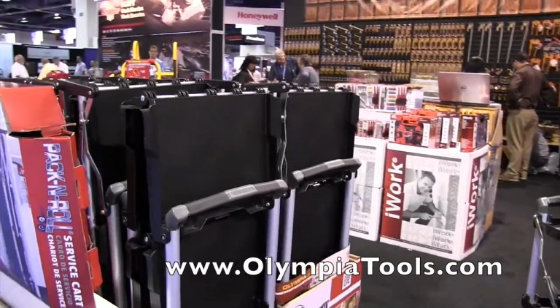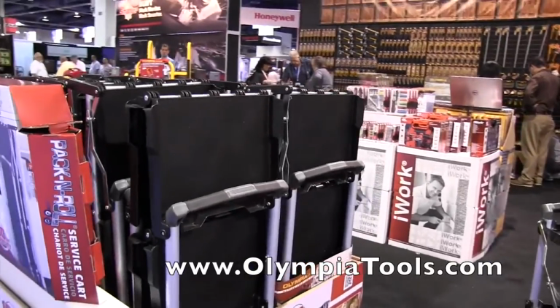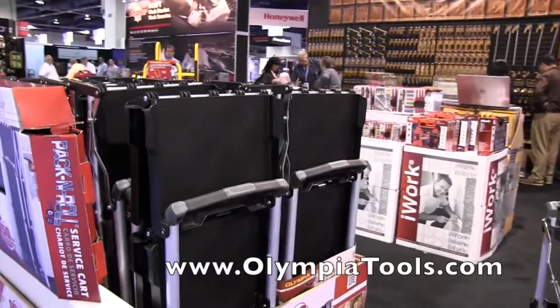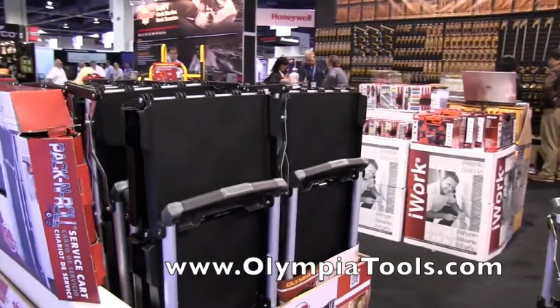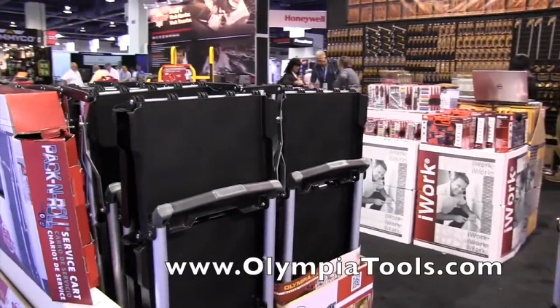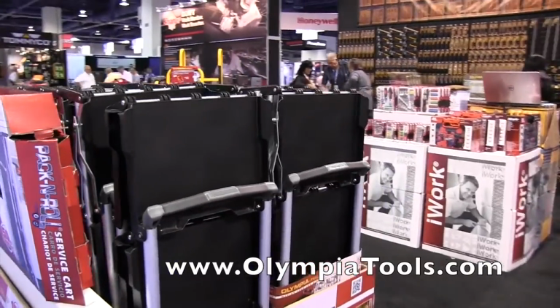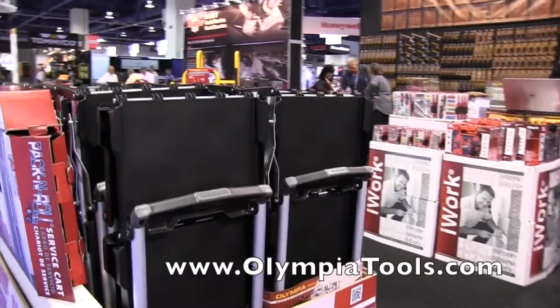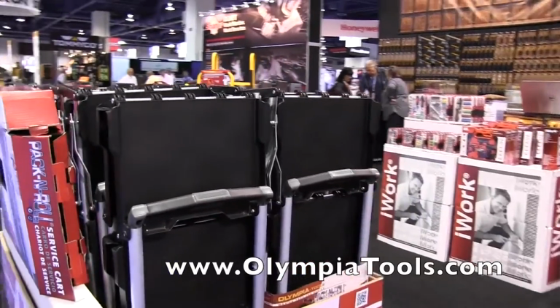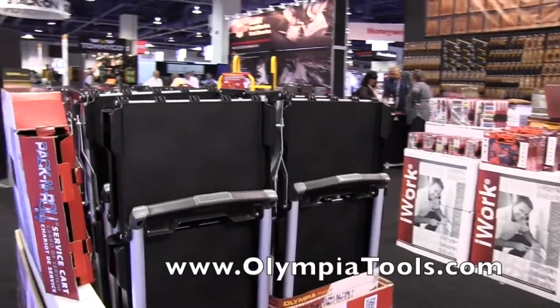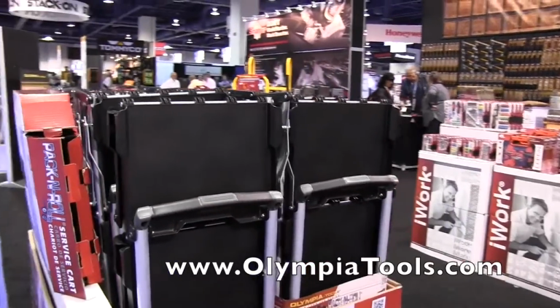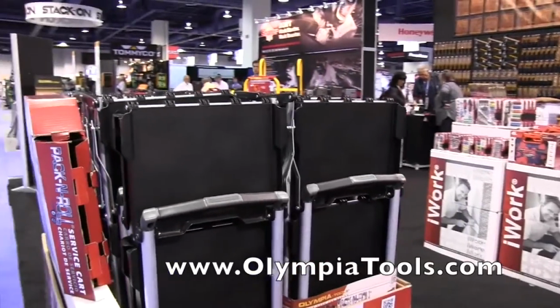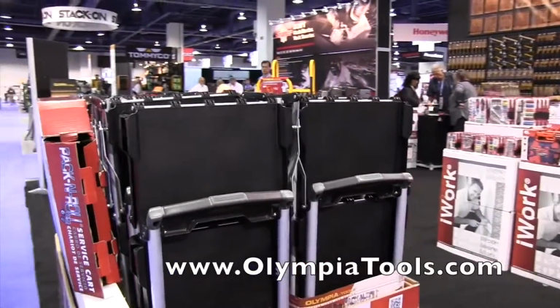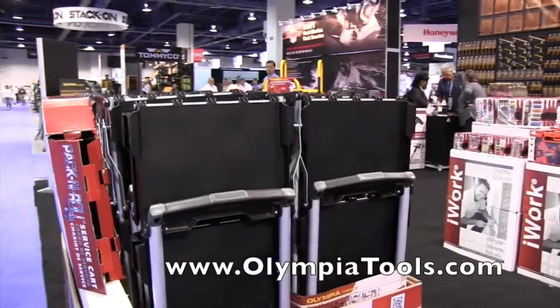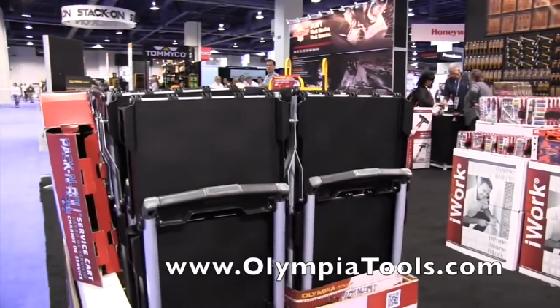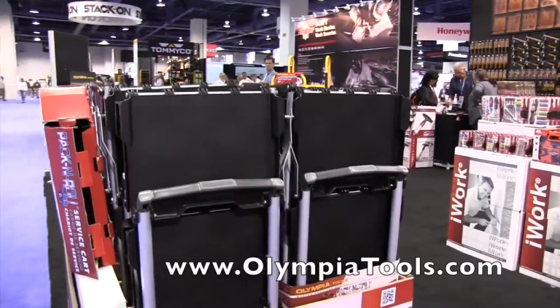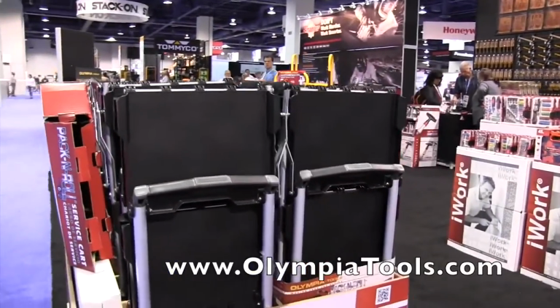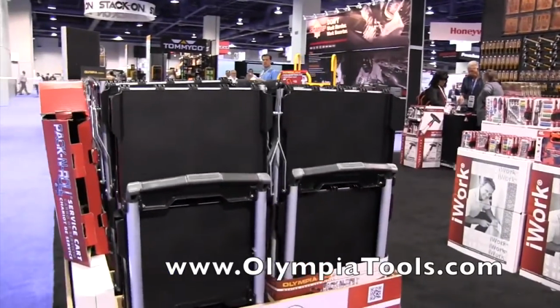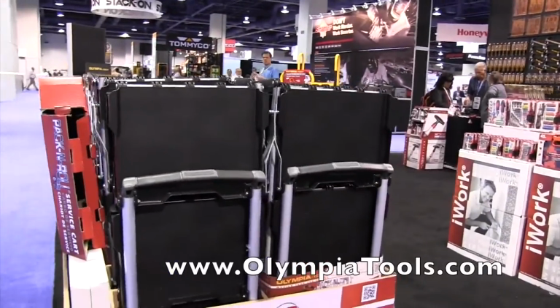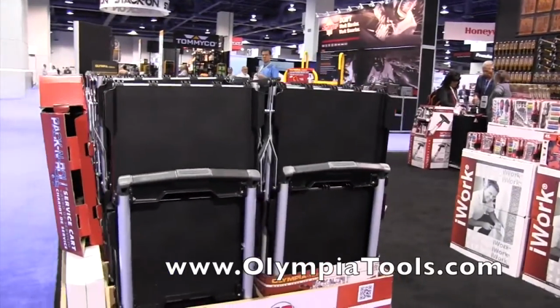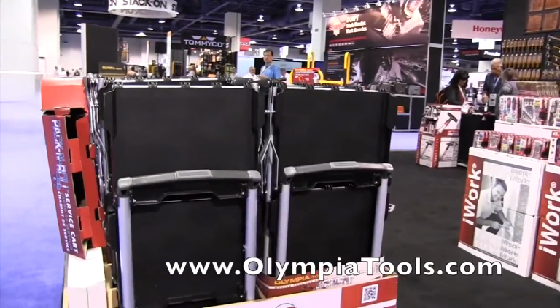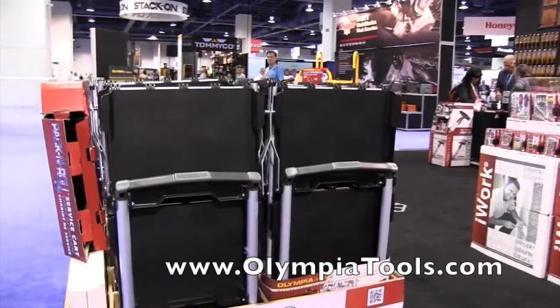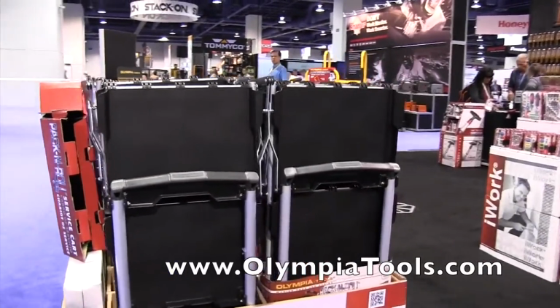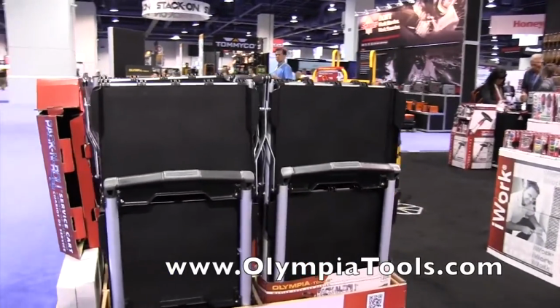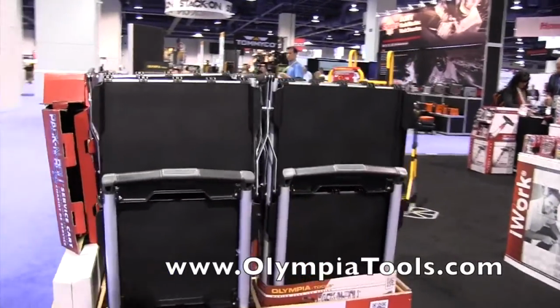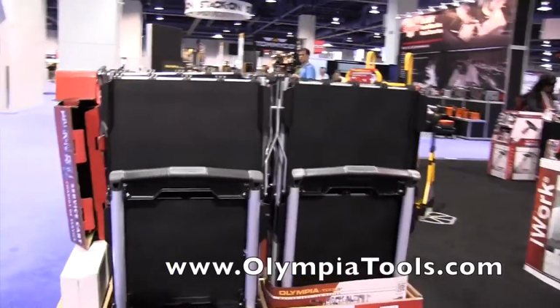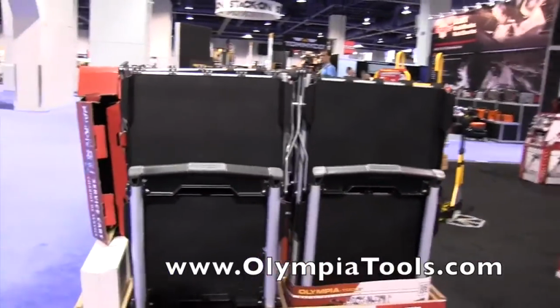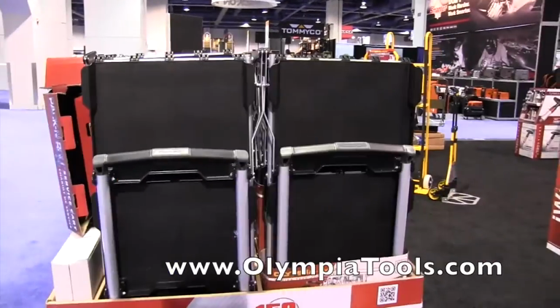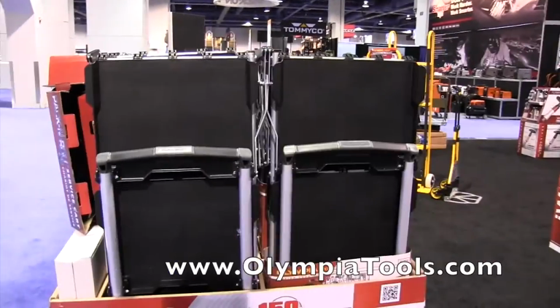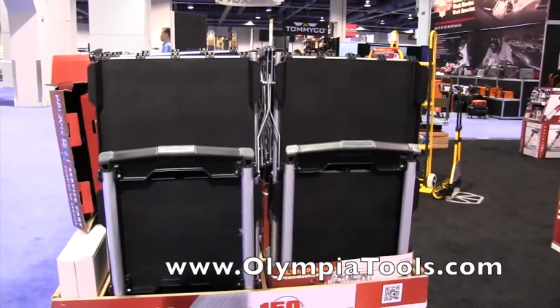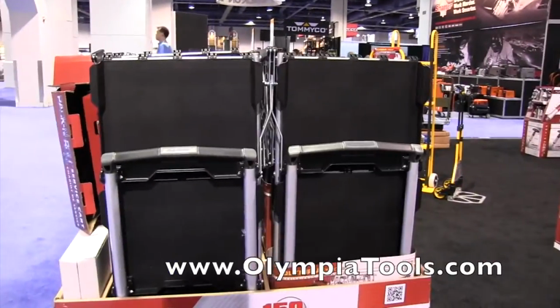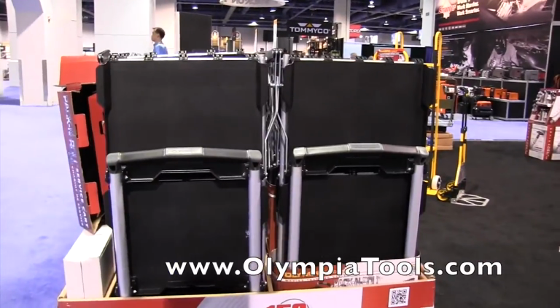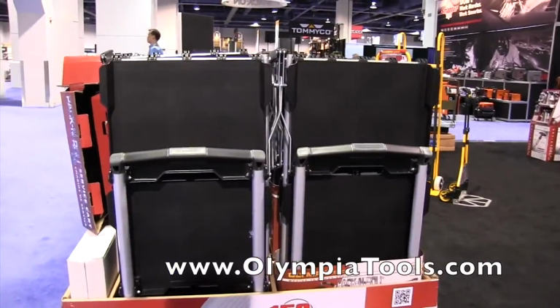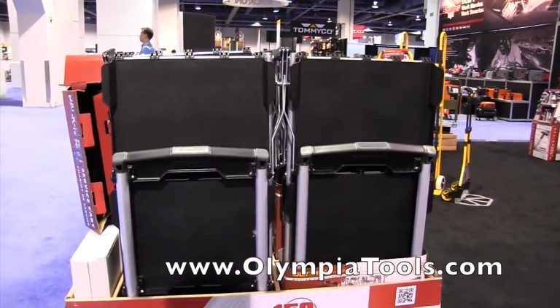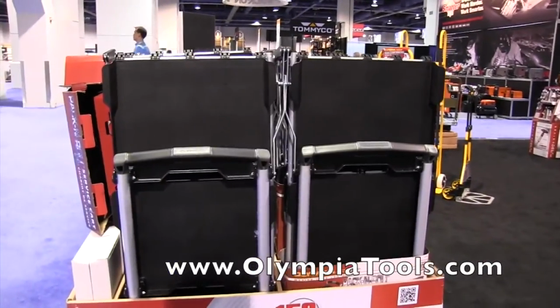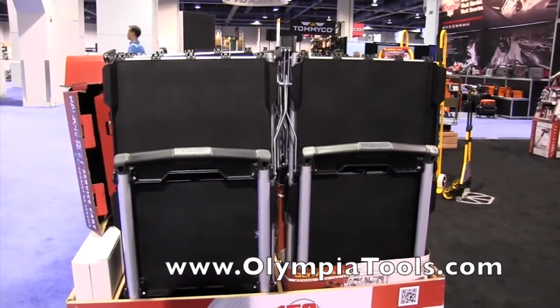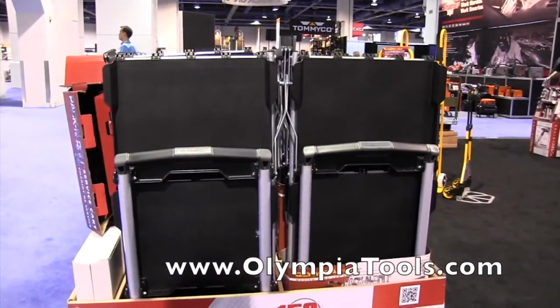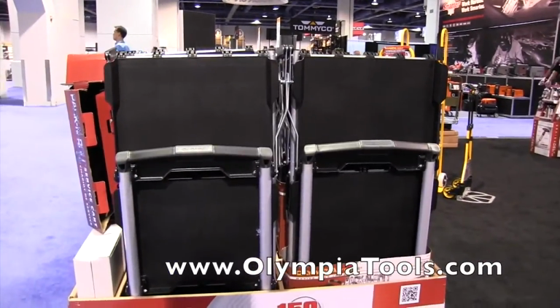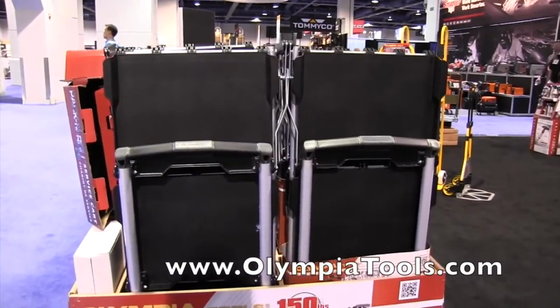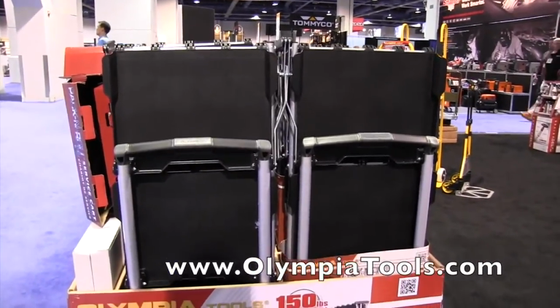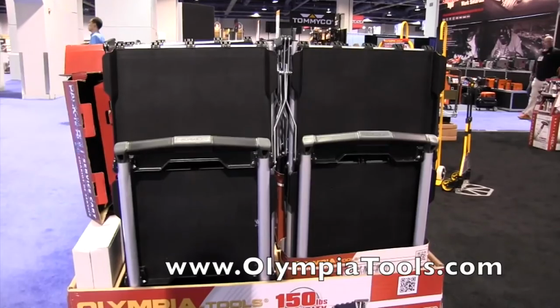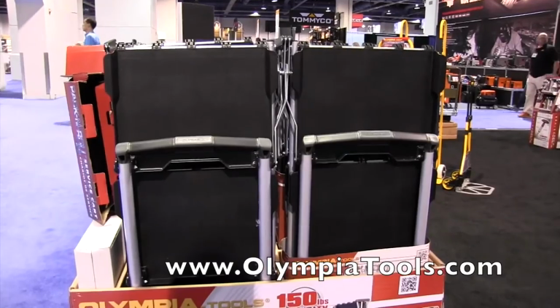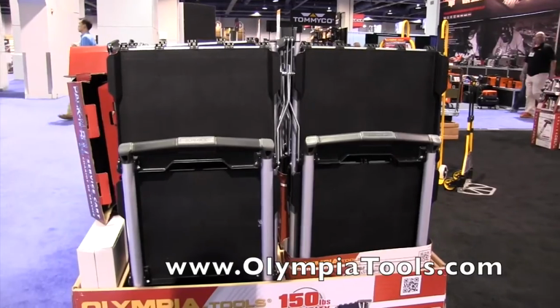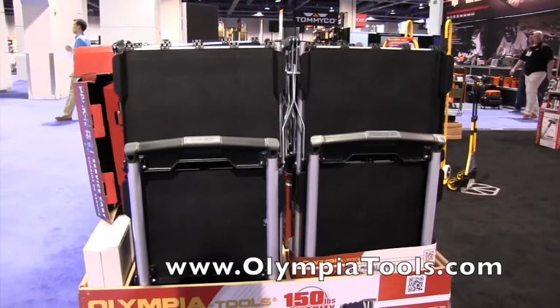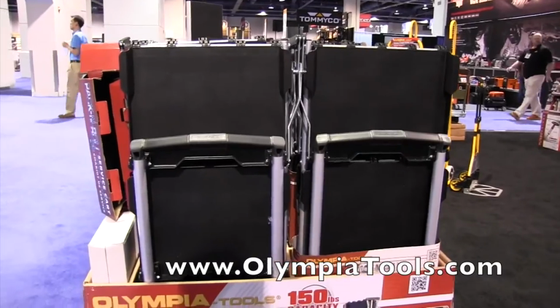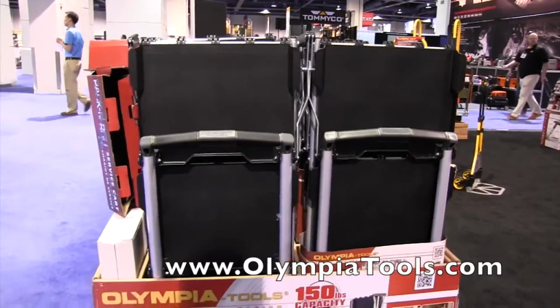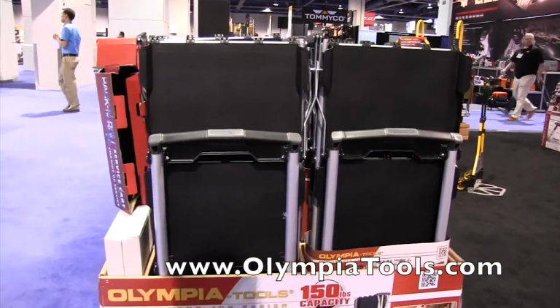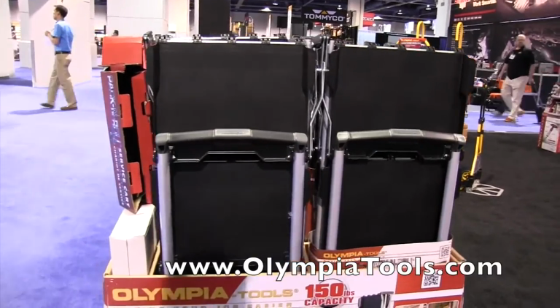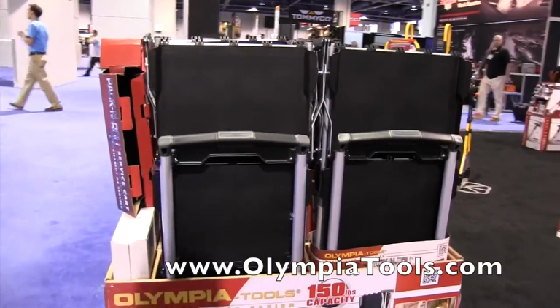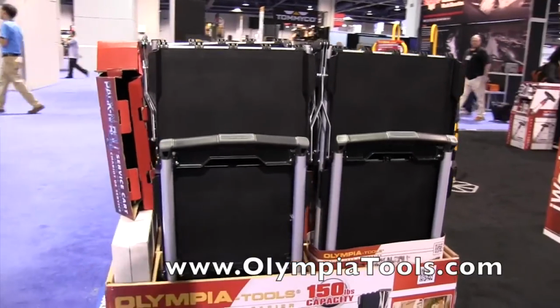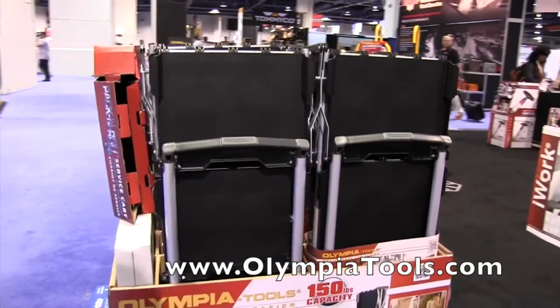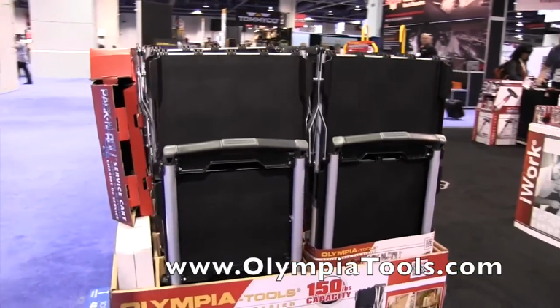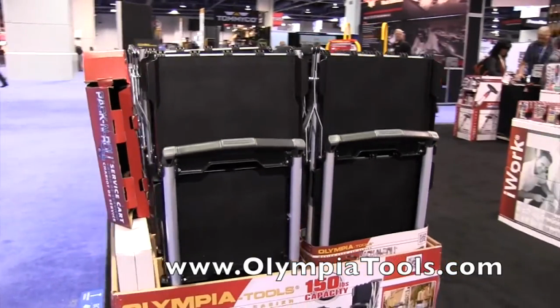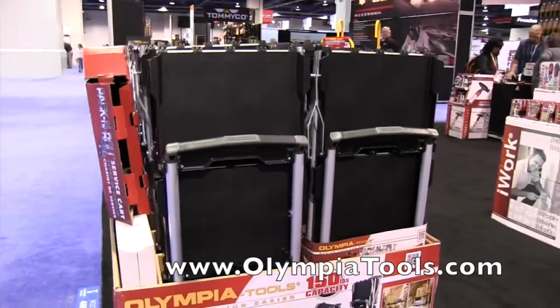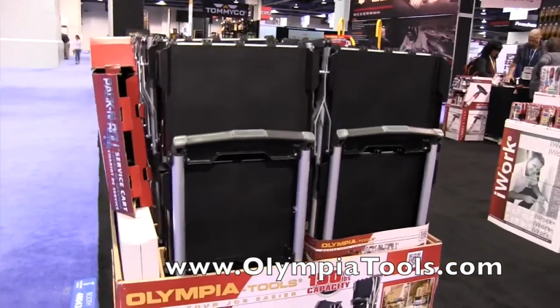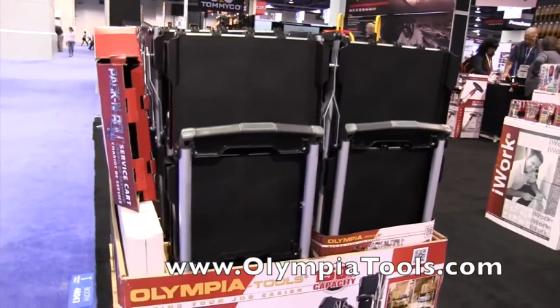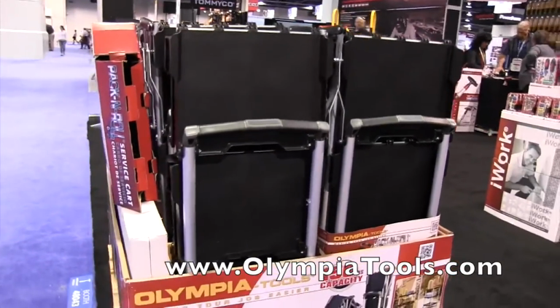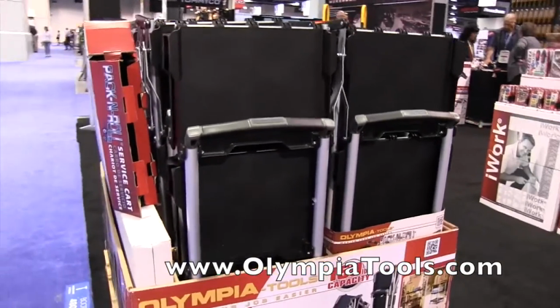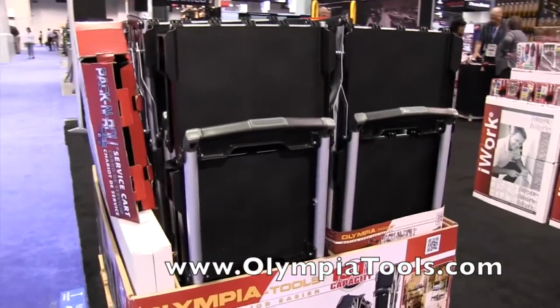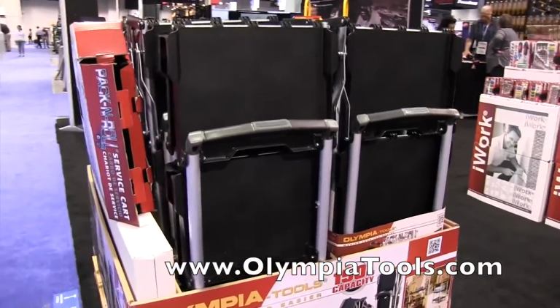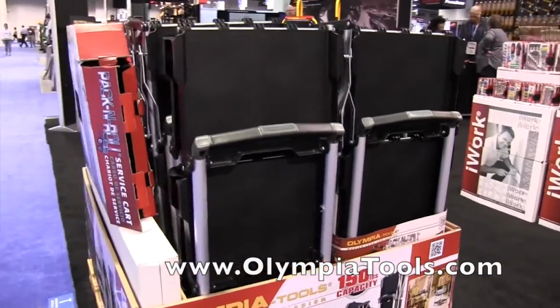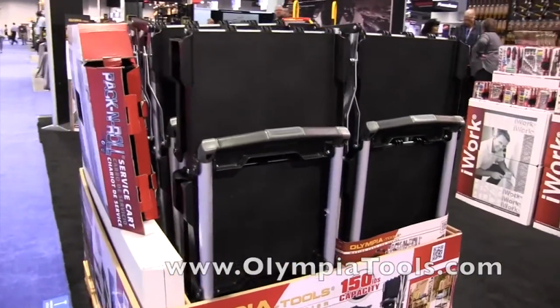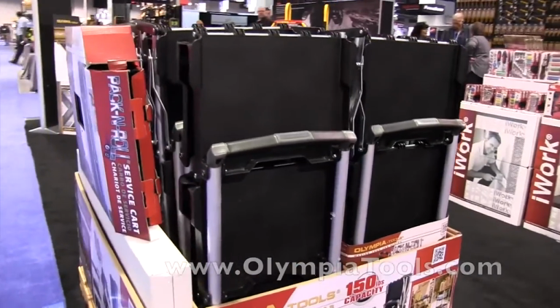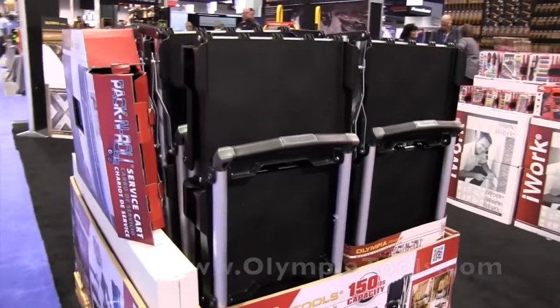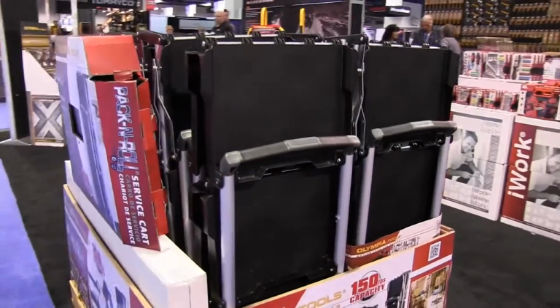If you want more information, you can check it out on the website at olympiatools.com. And of course, you can find this online at amazon.com.